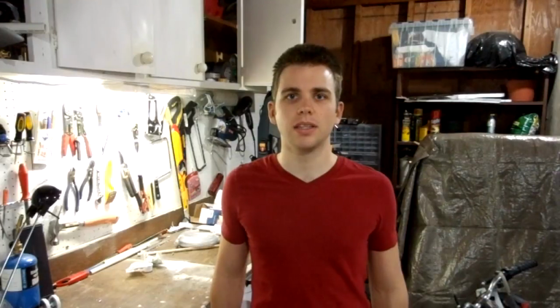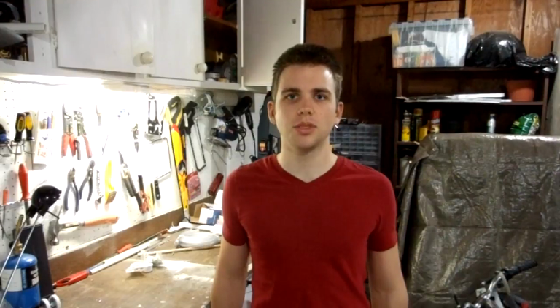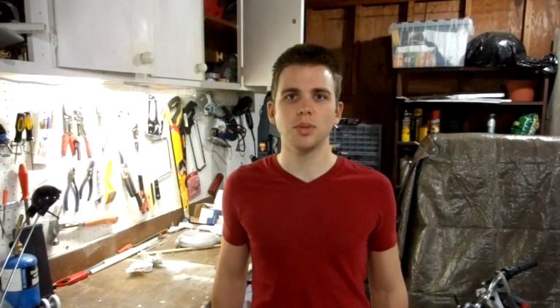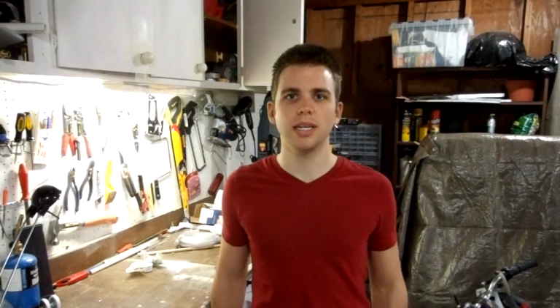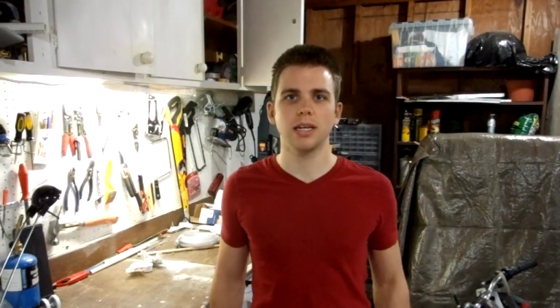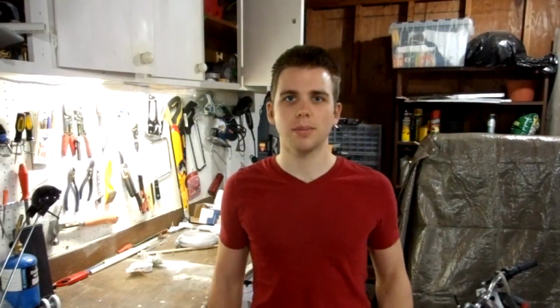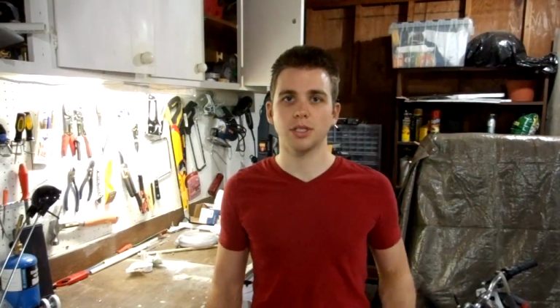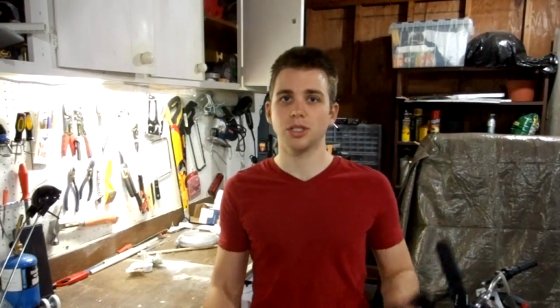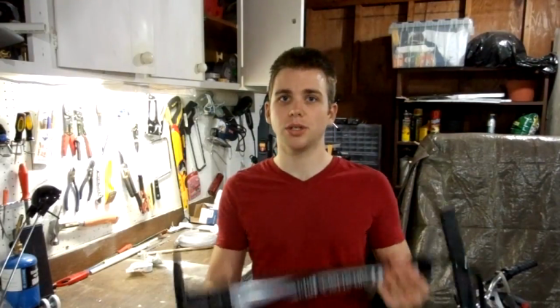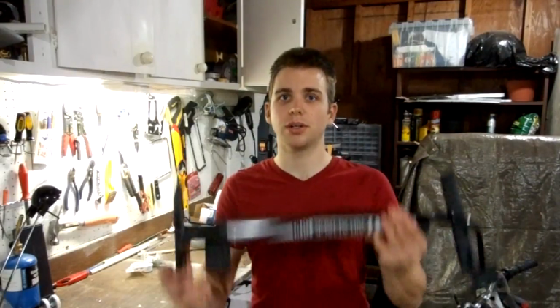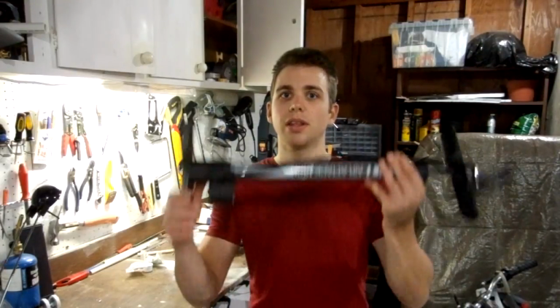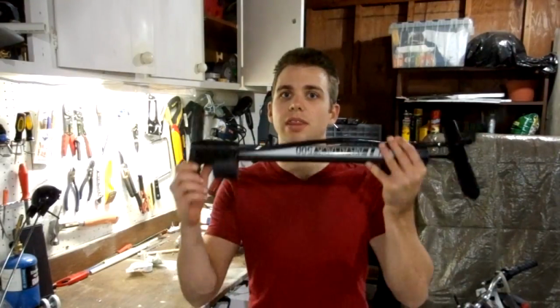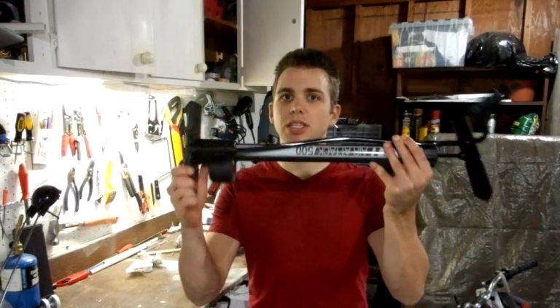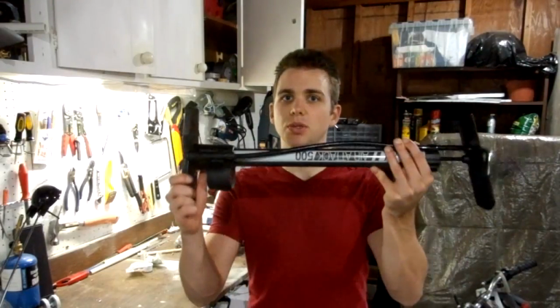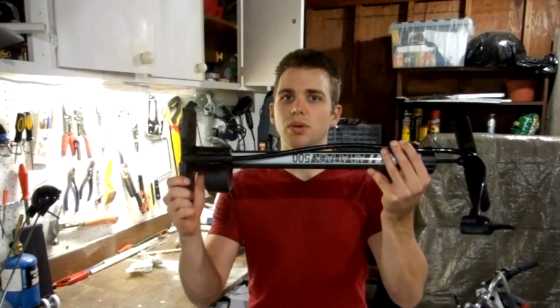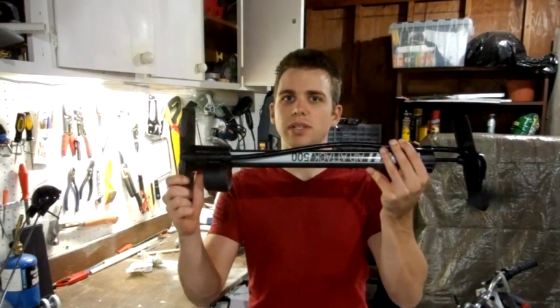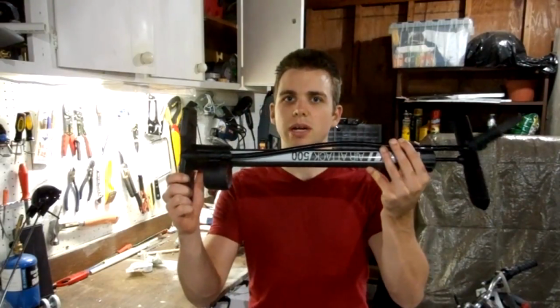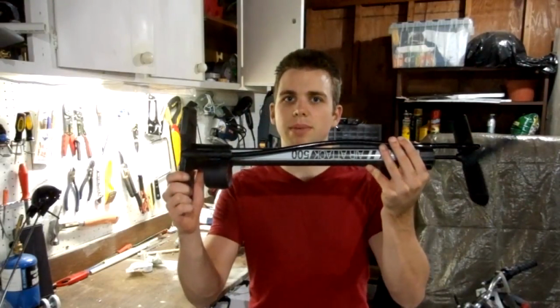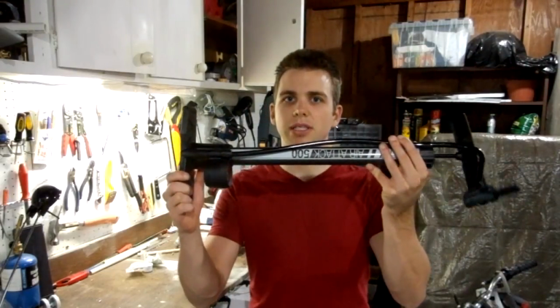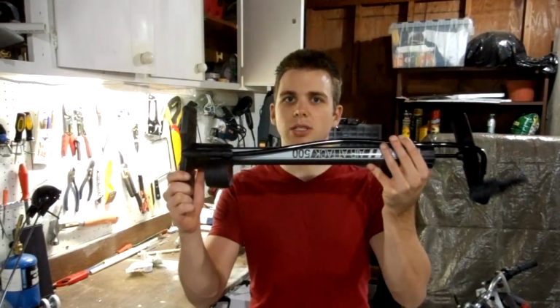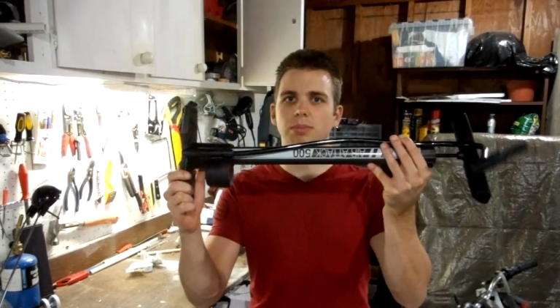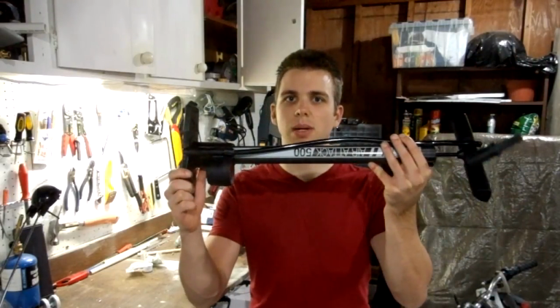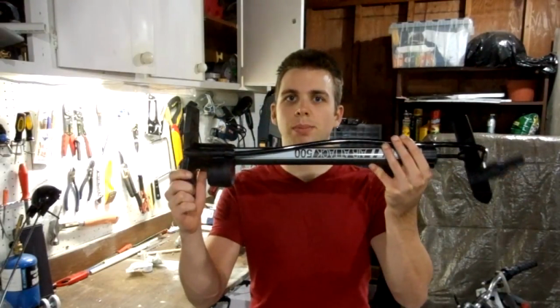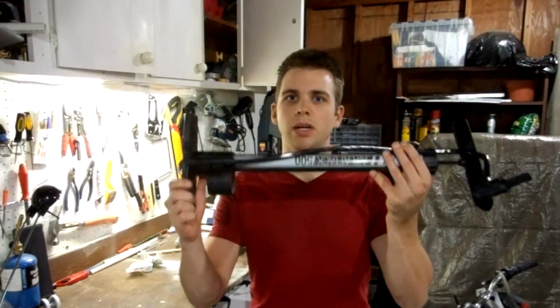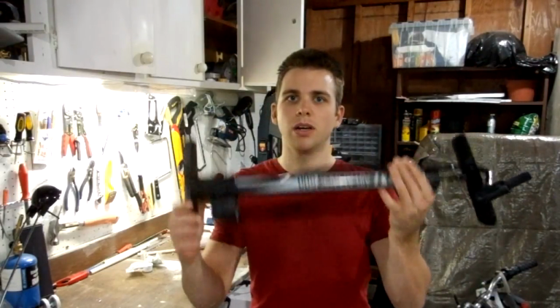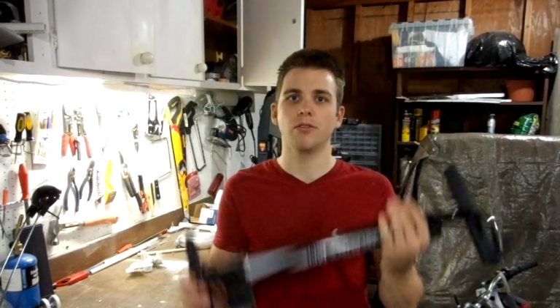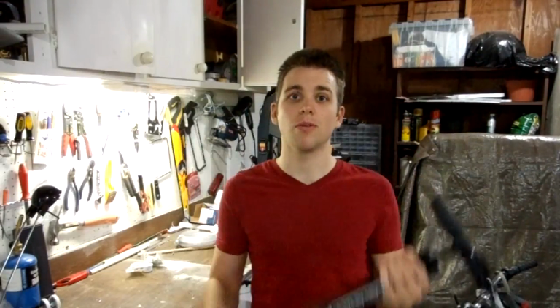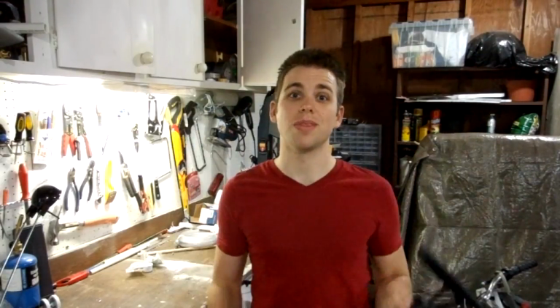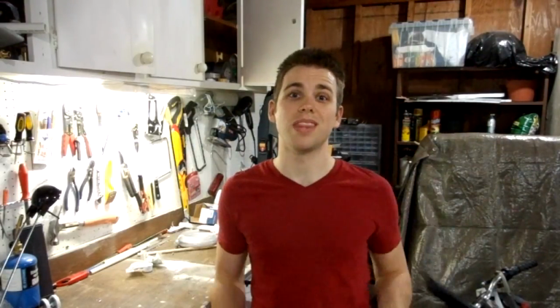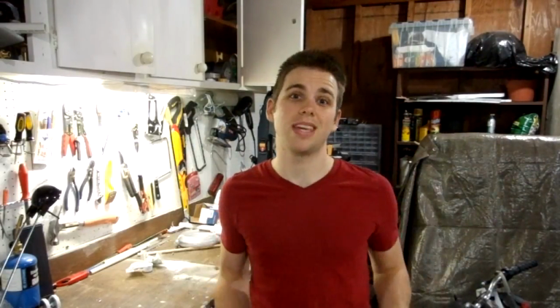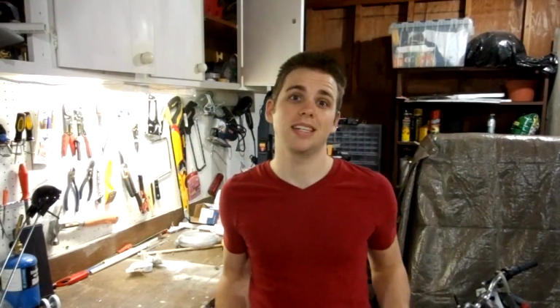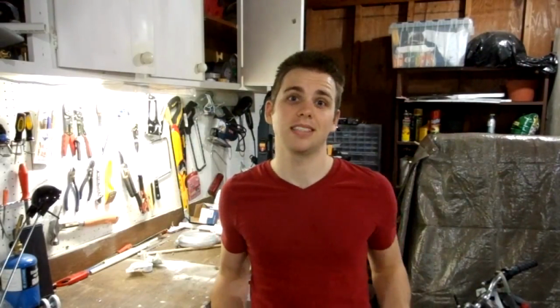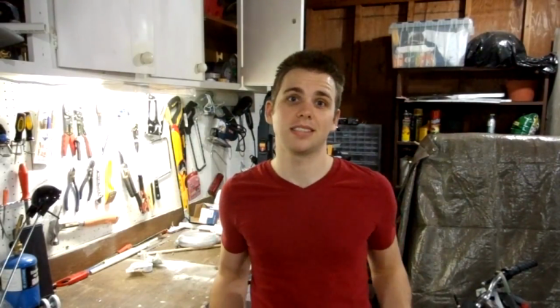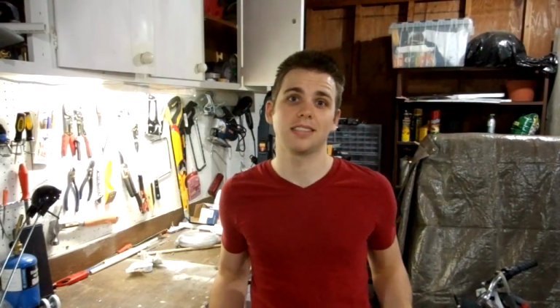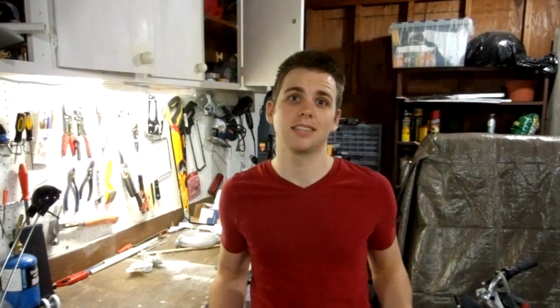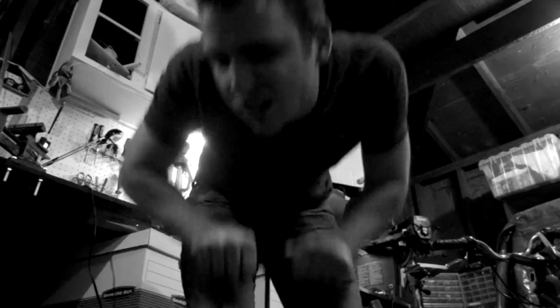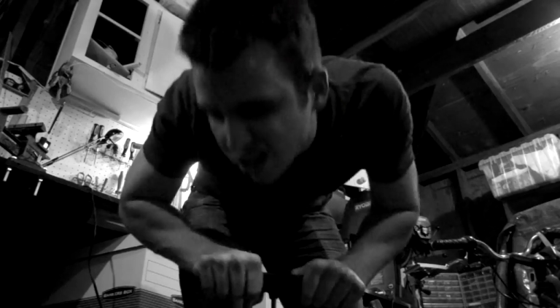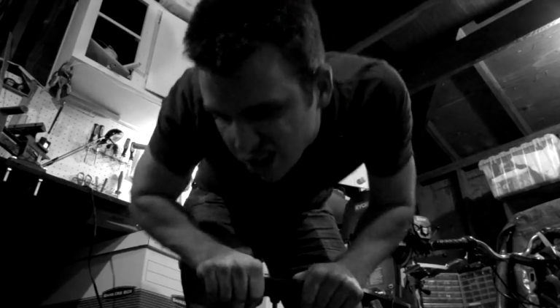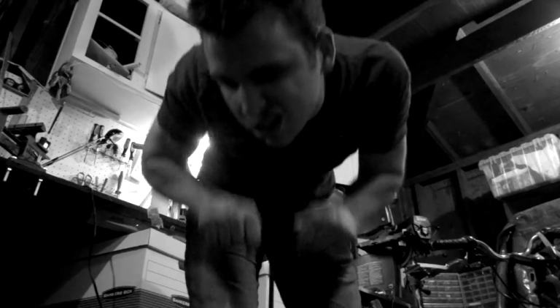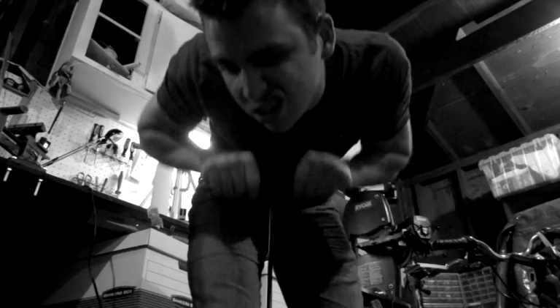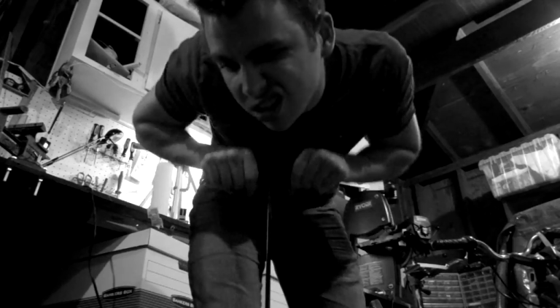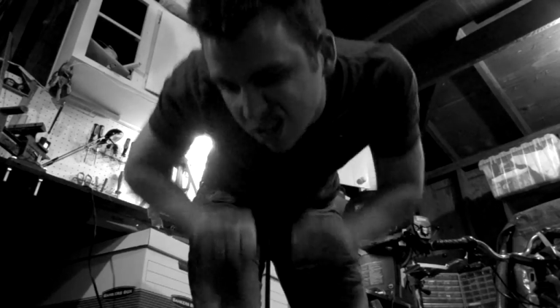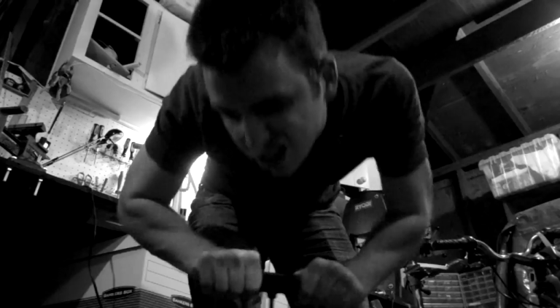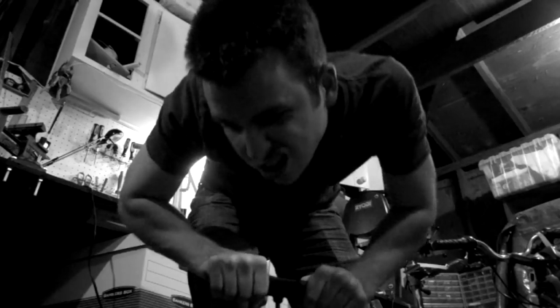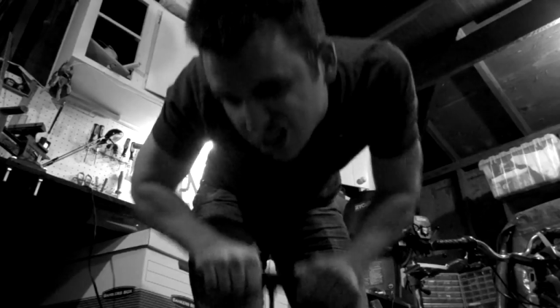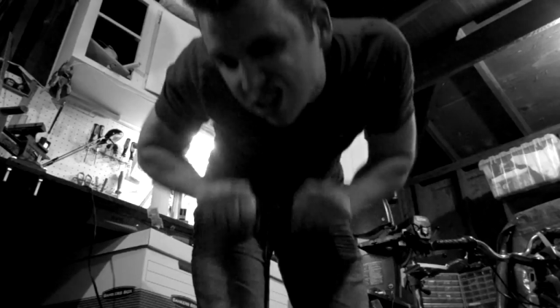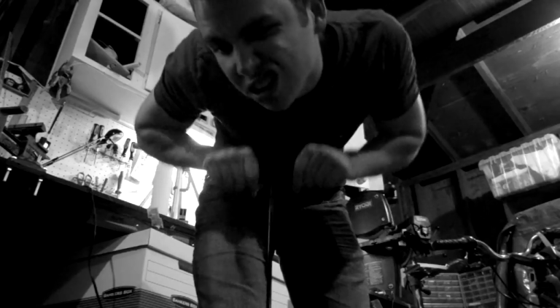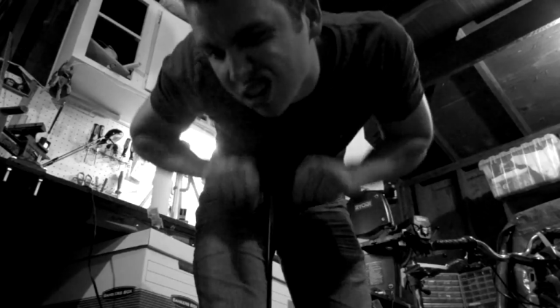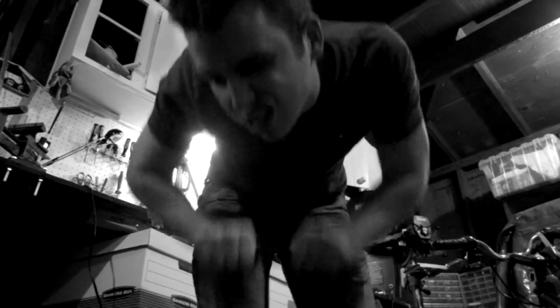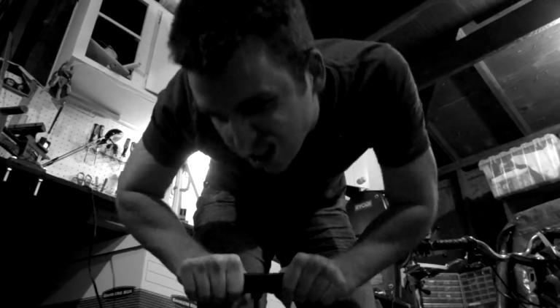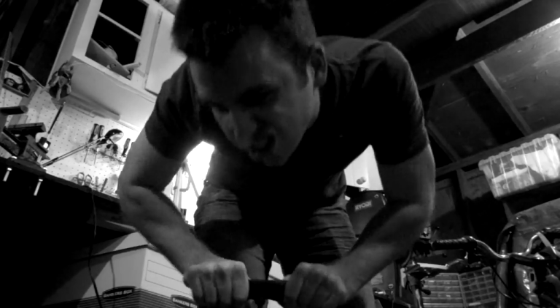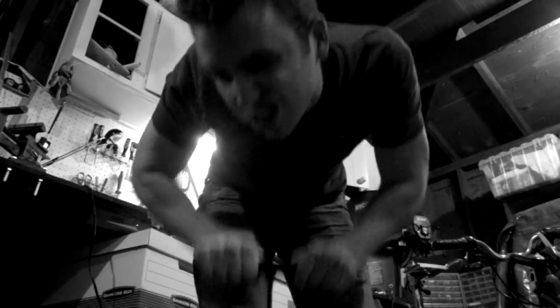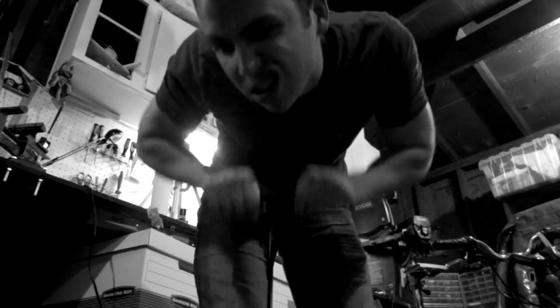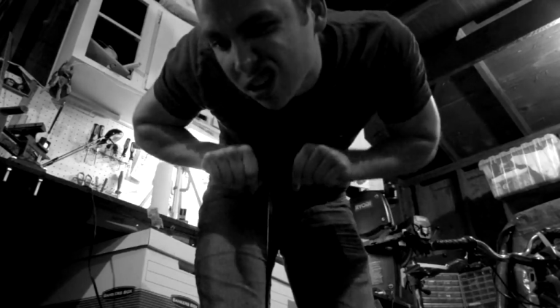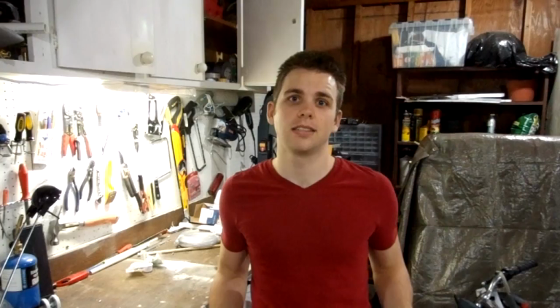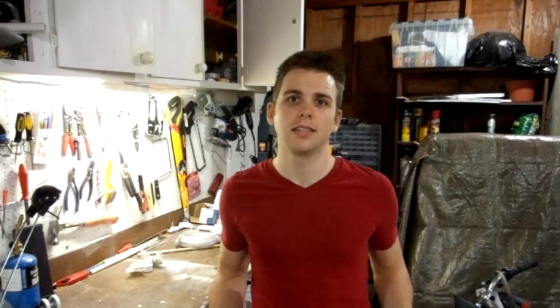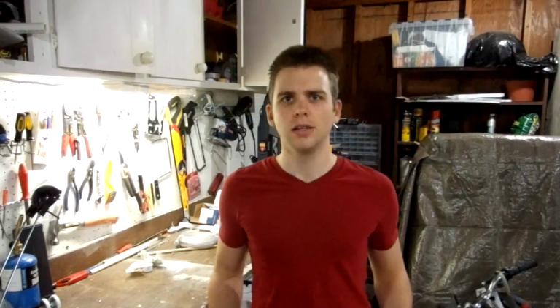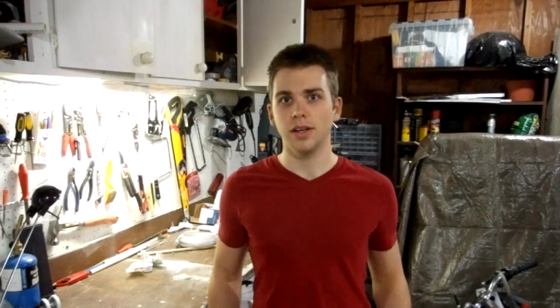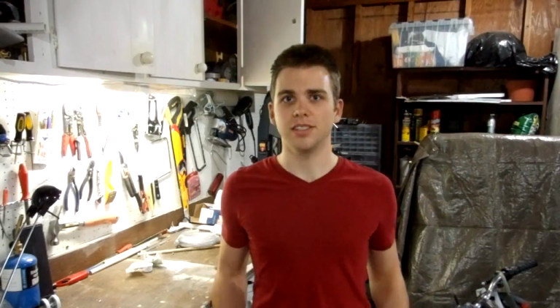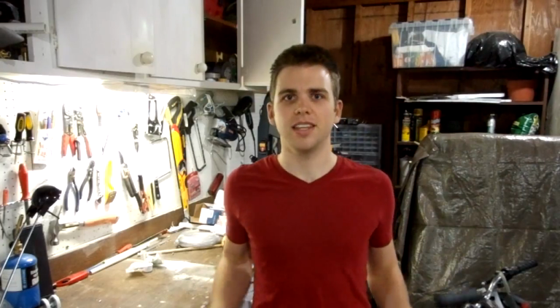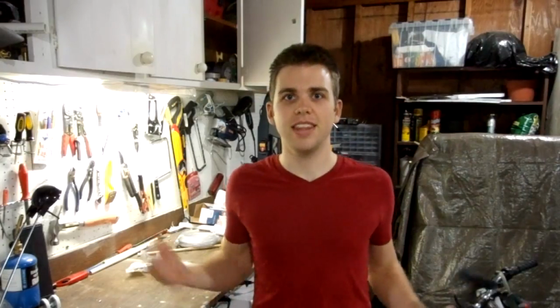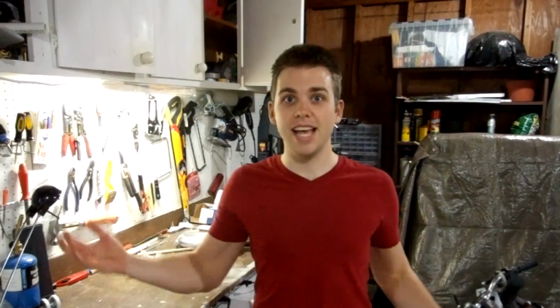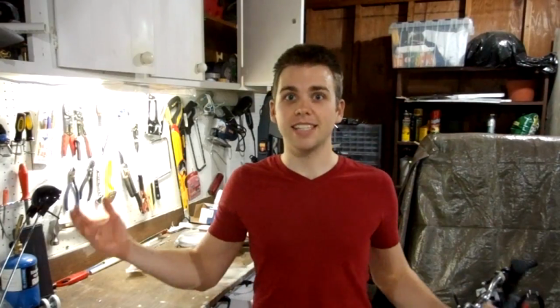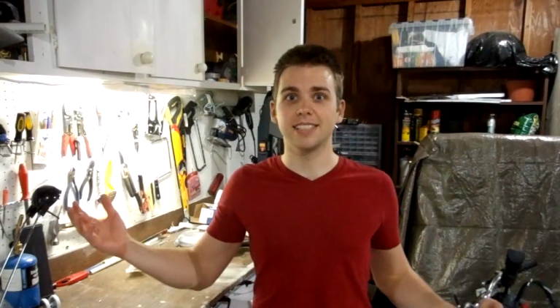This week I'm going to turn this ordinary bicycle pump from this into this.